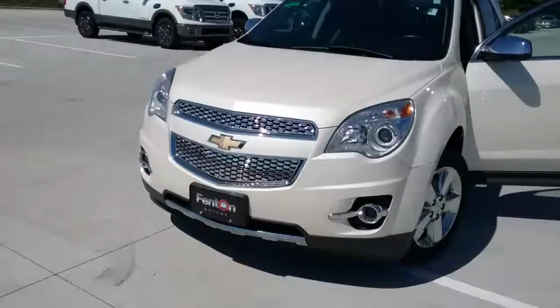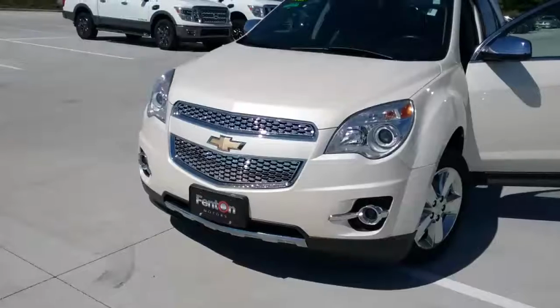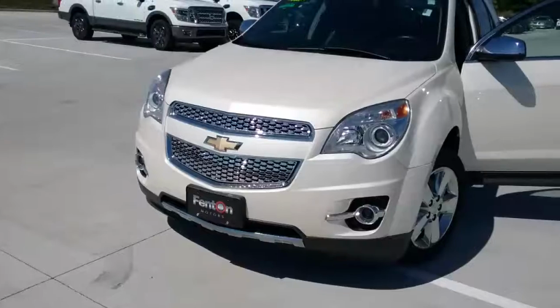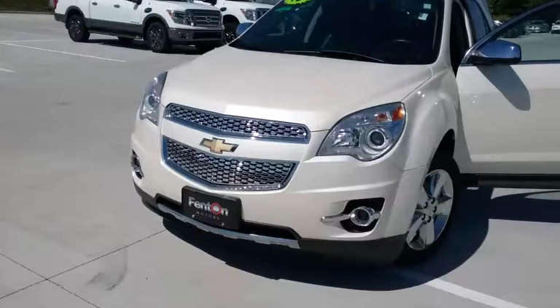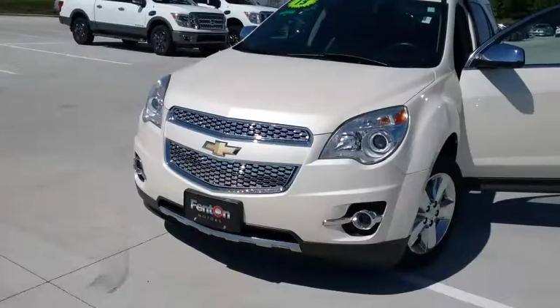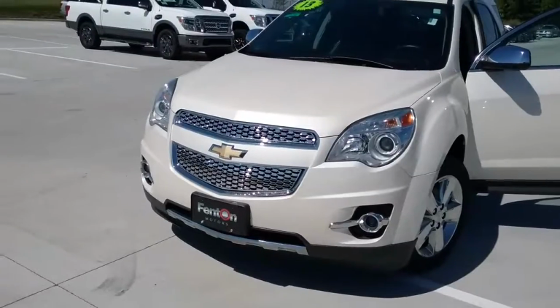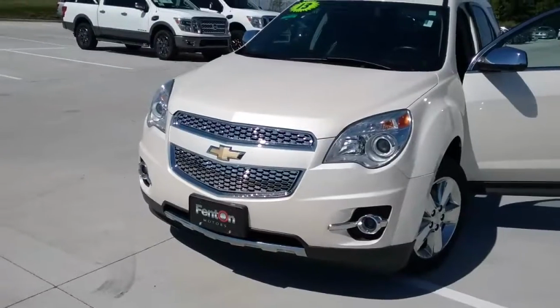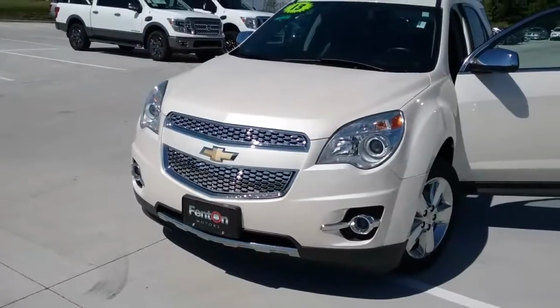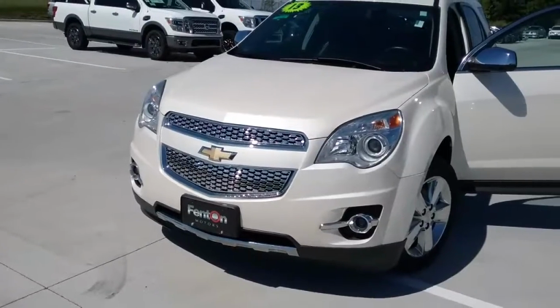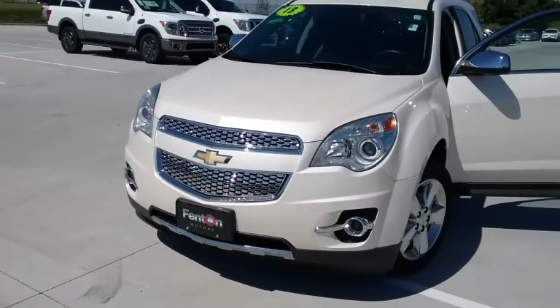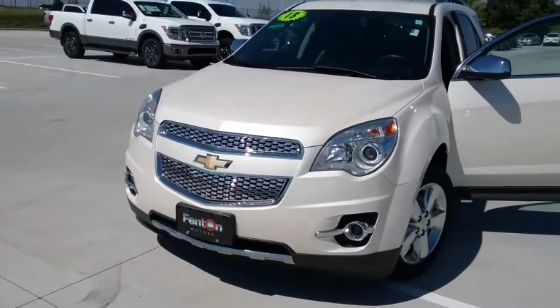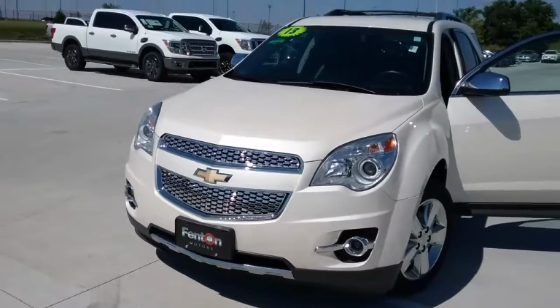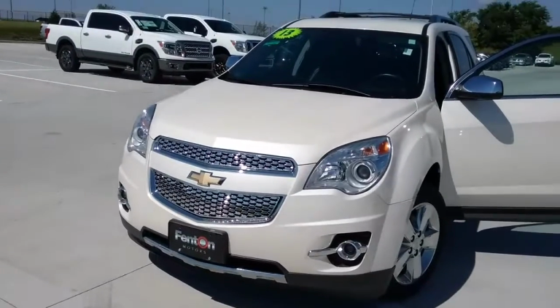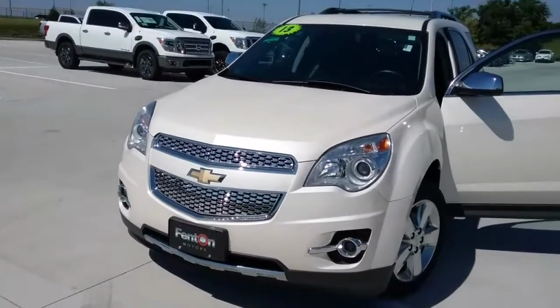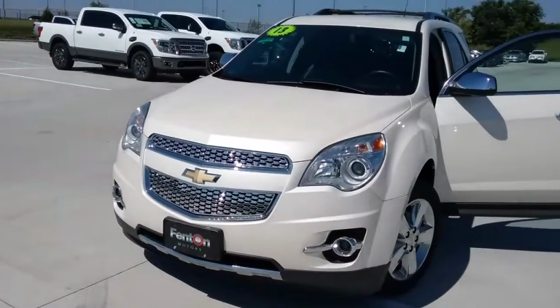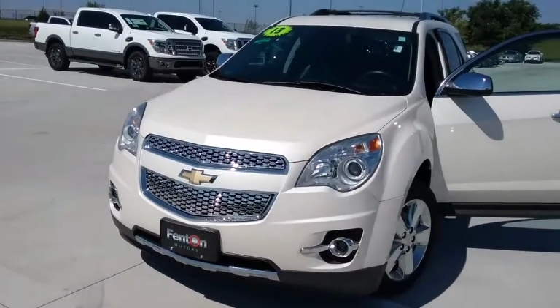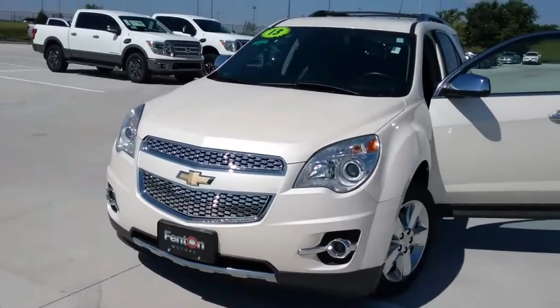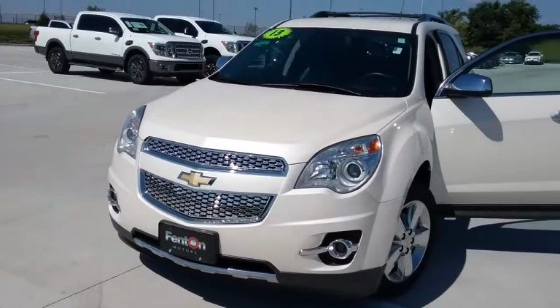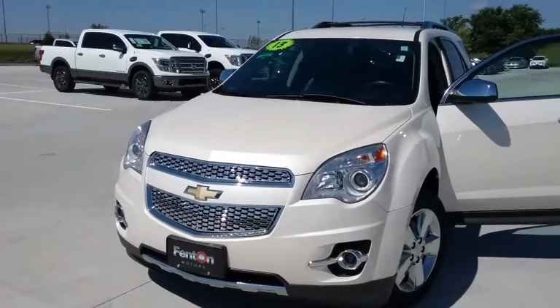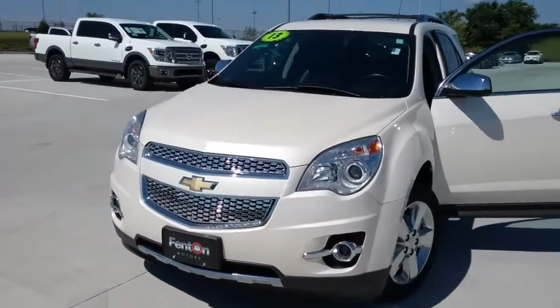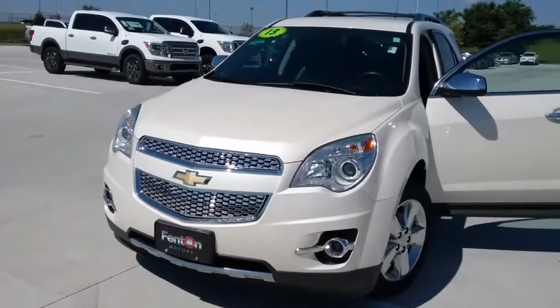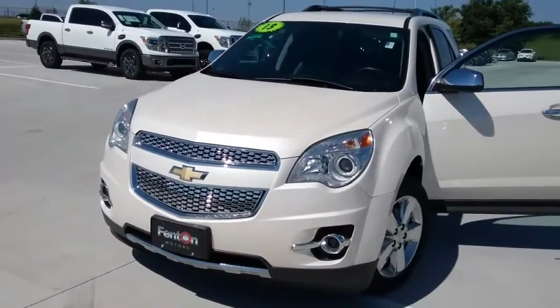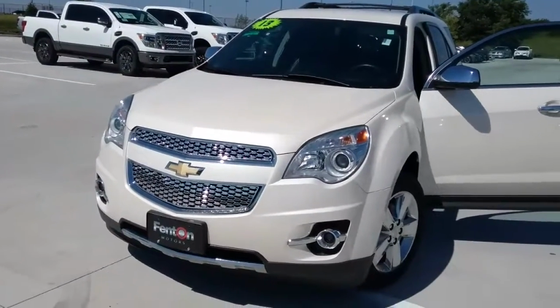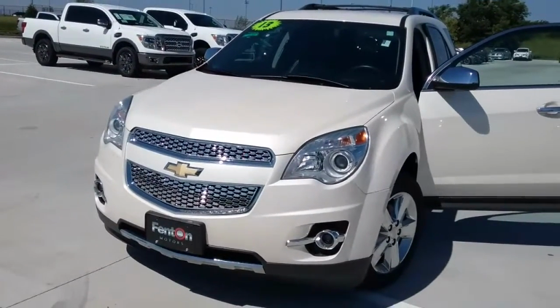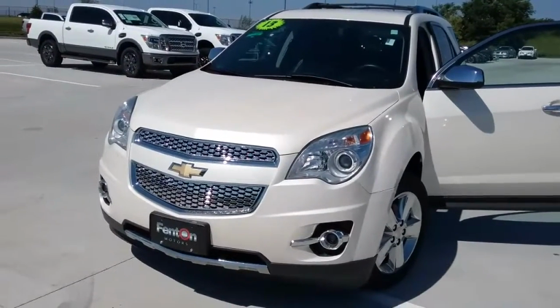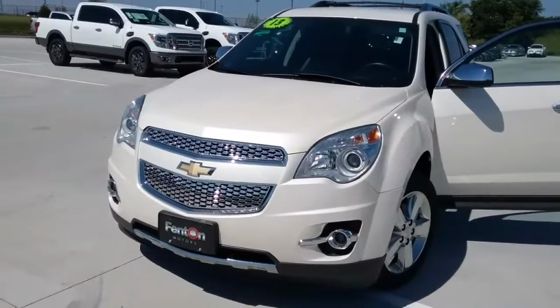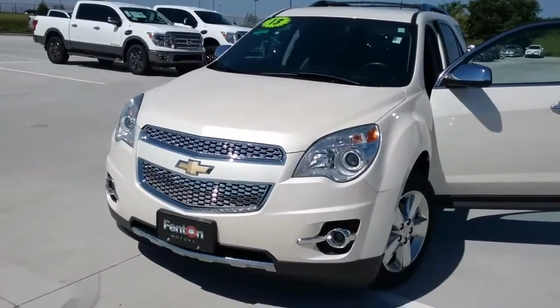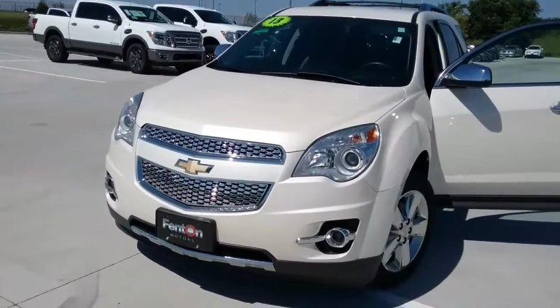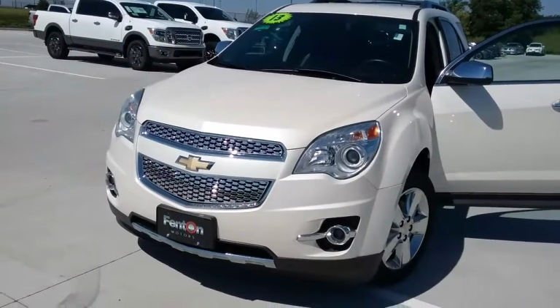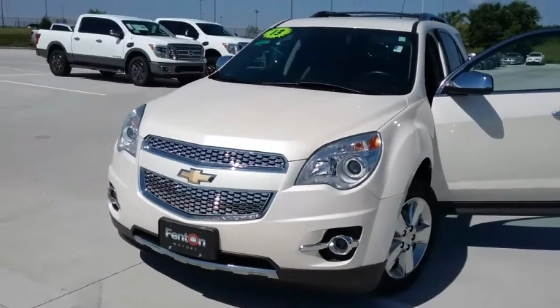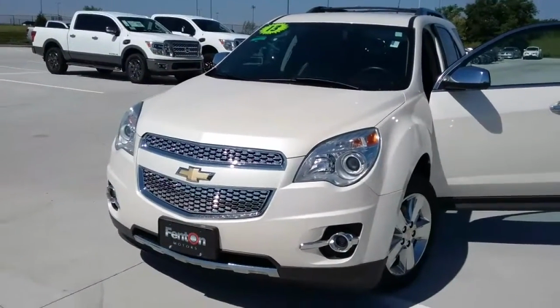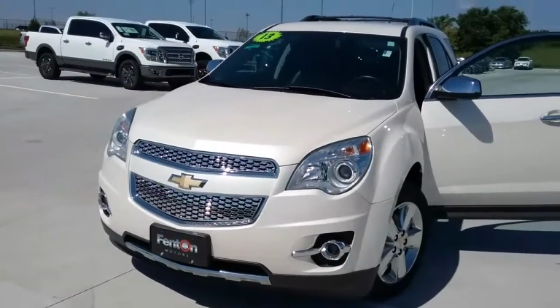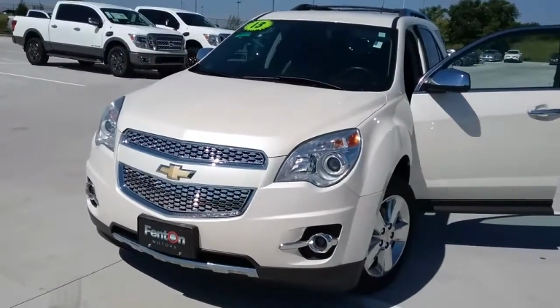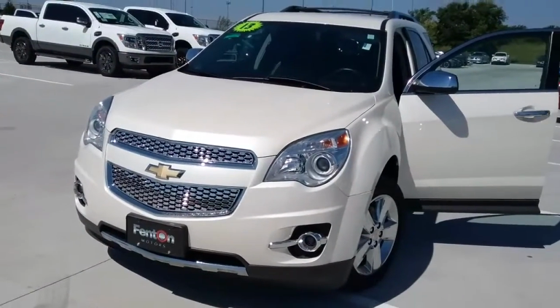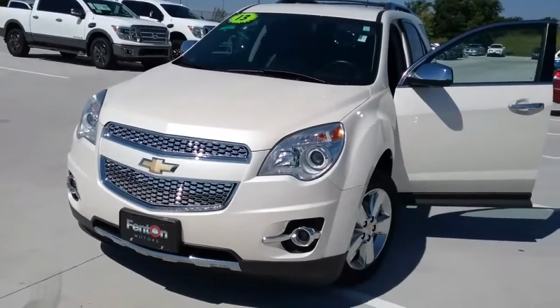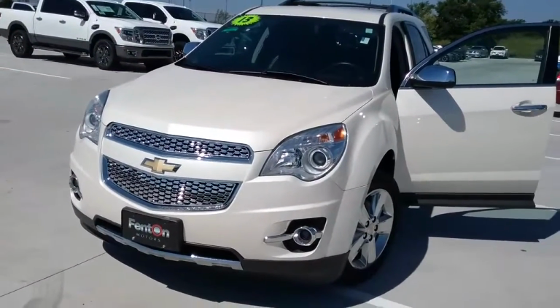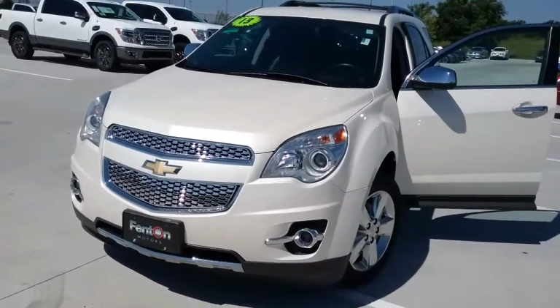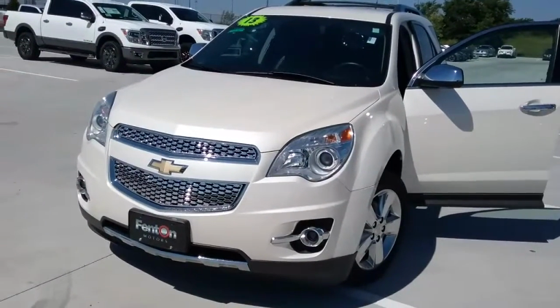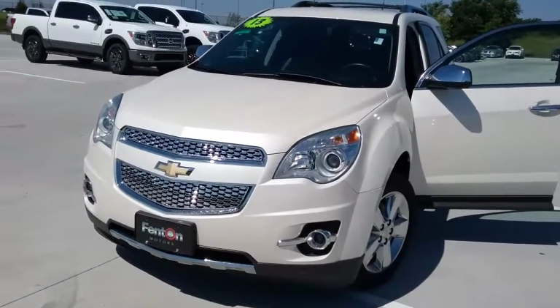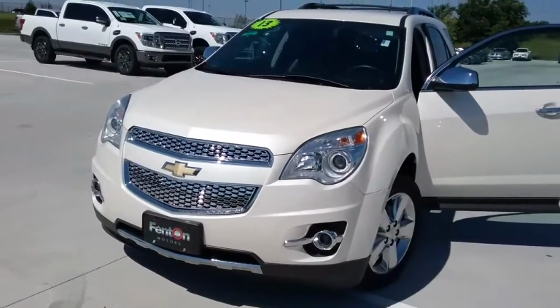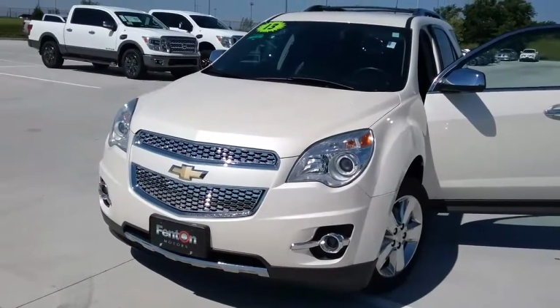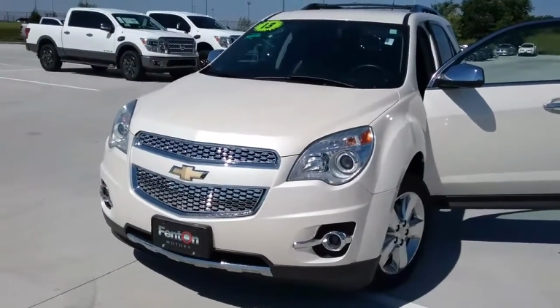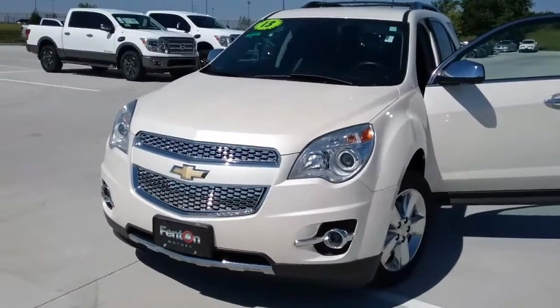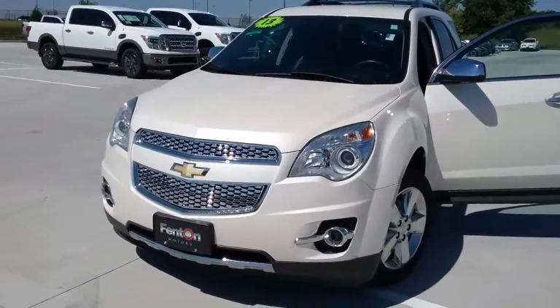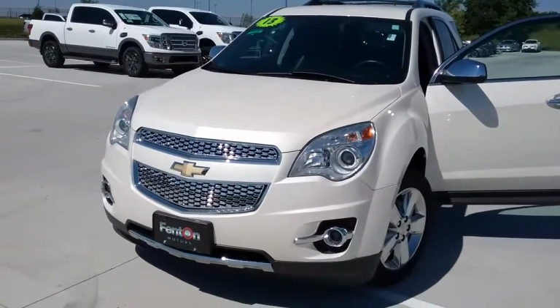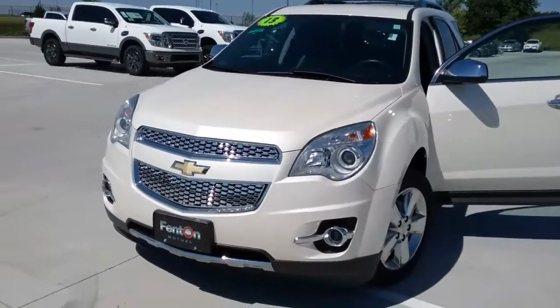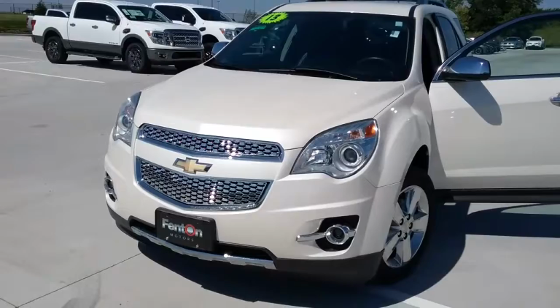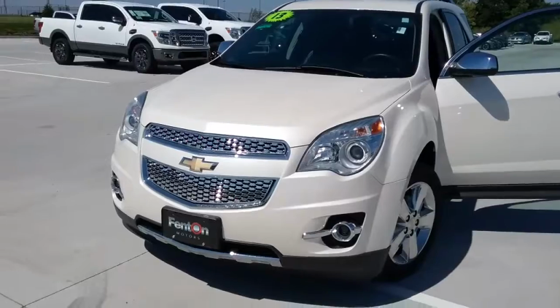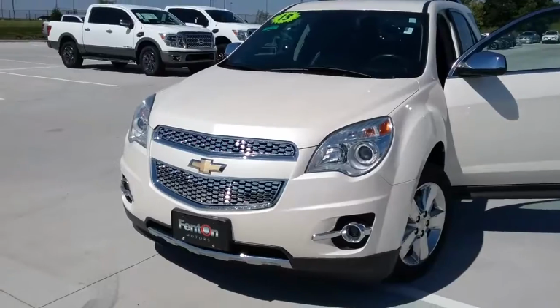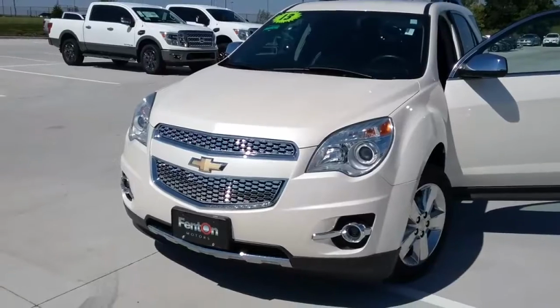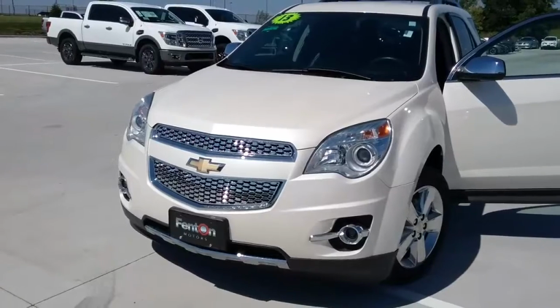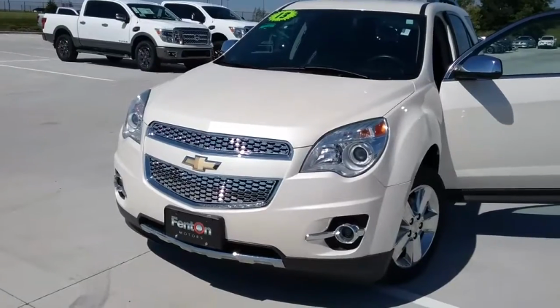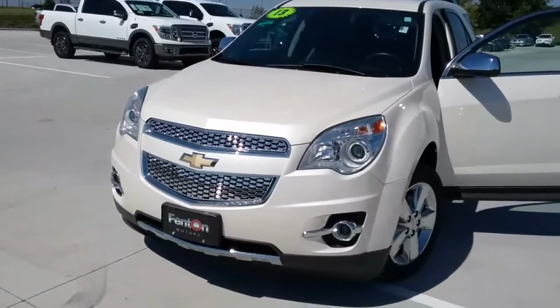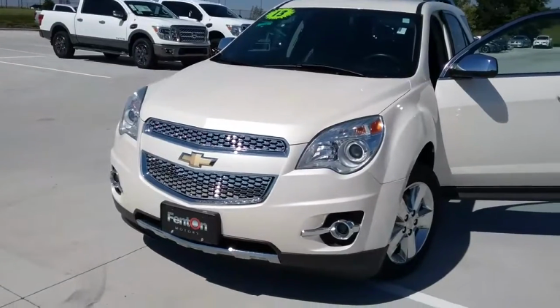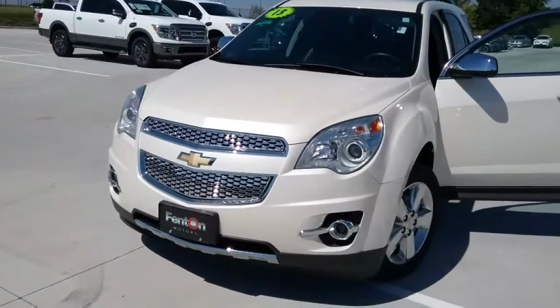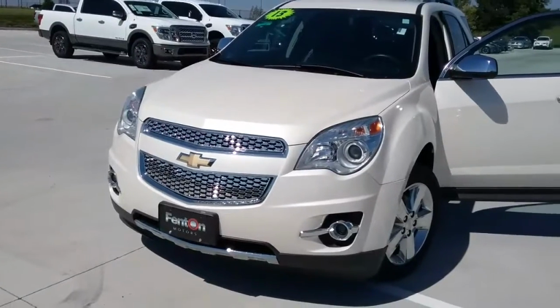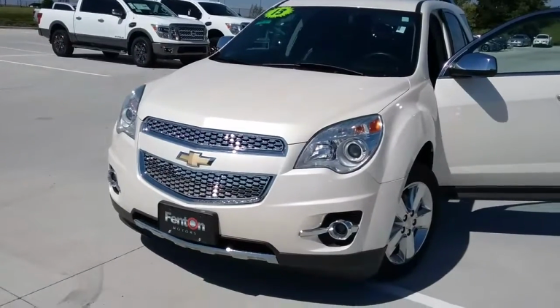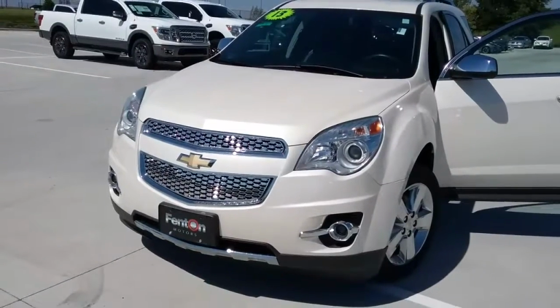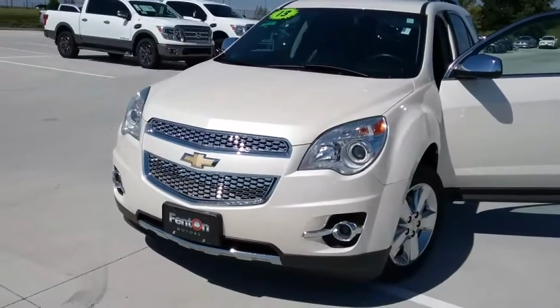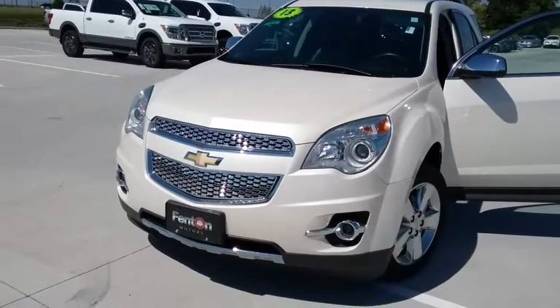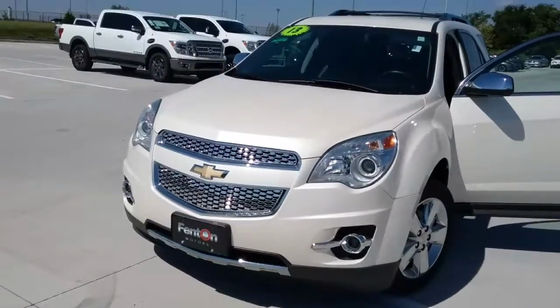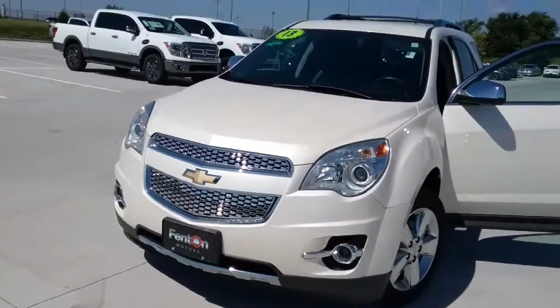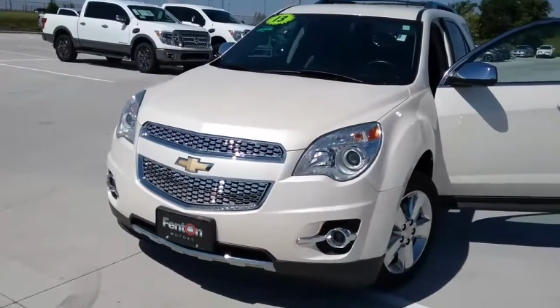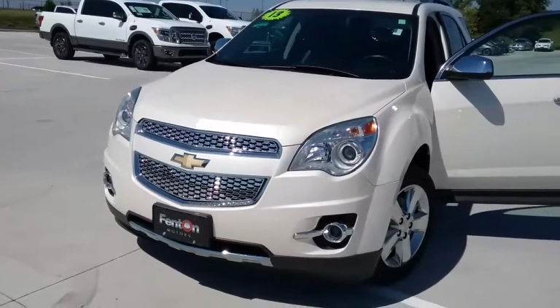Hey Jeffrey, this is Rudy Camacho here at Fenton Nissan Tiffany Springs. I'm here bringing you the Equinox LTZ that I was talking to you about.